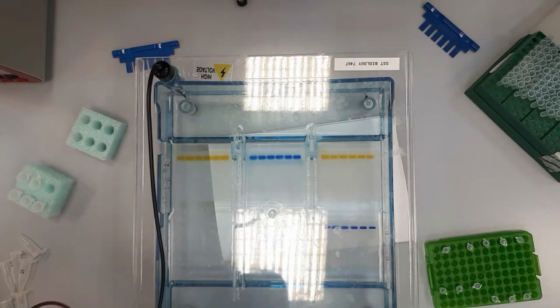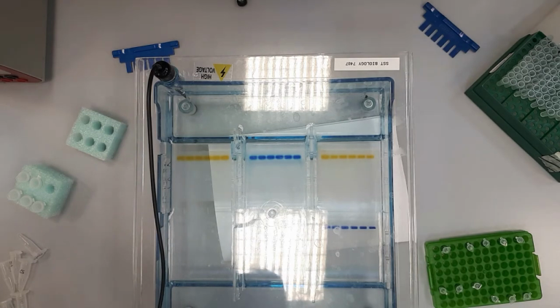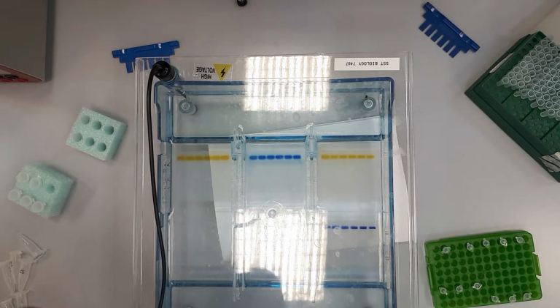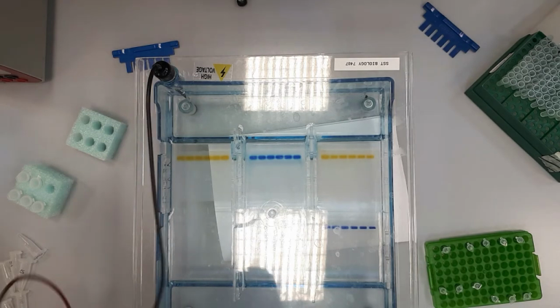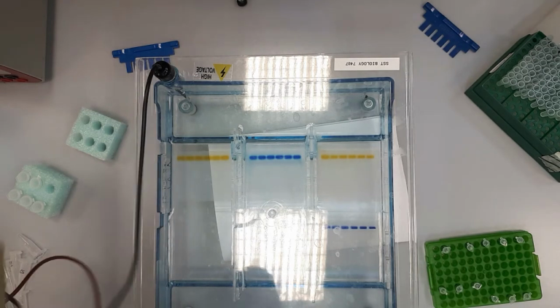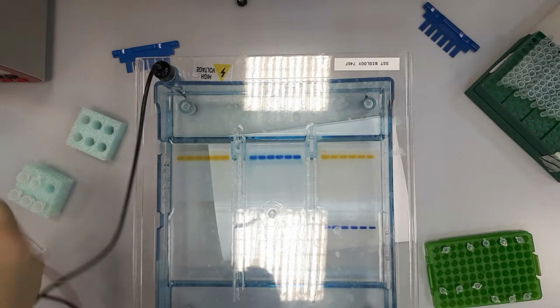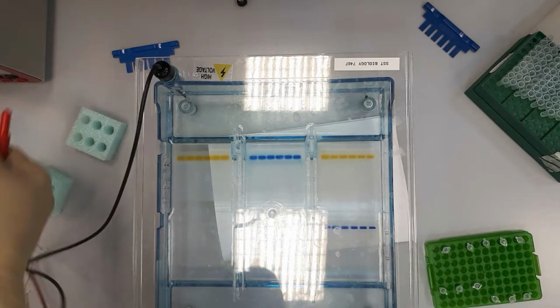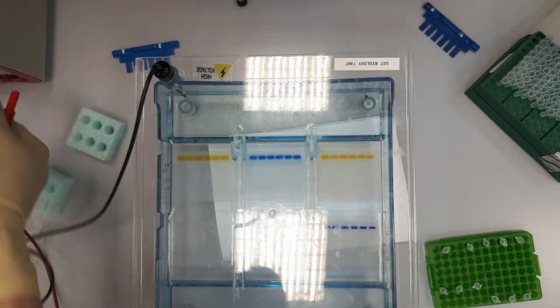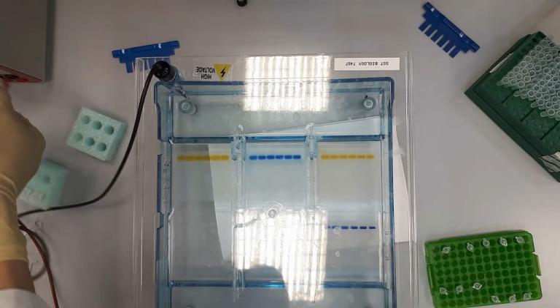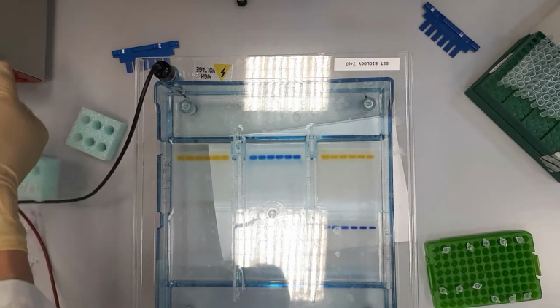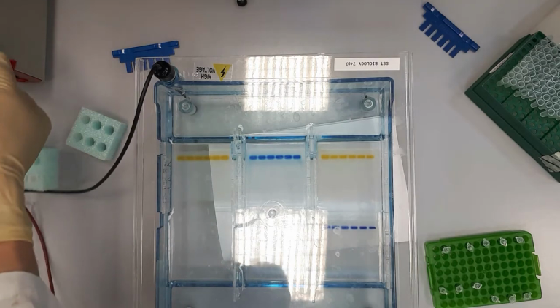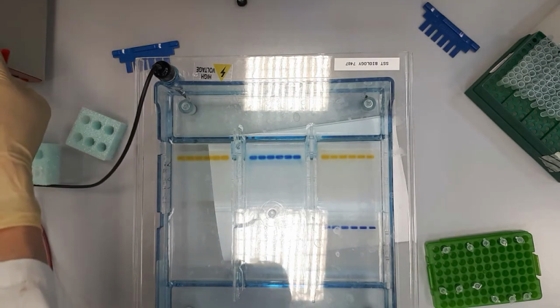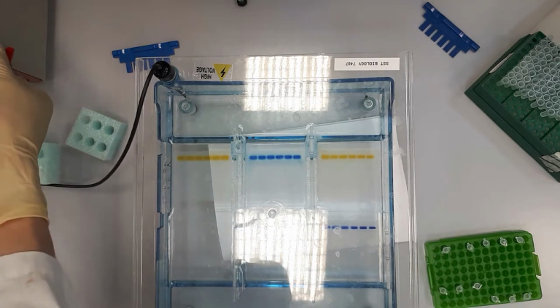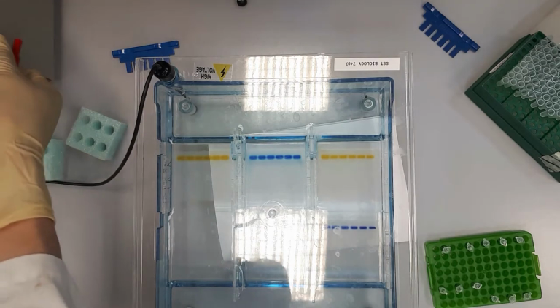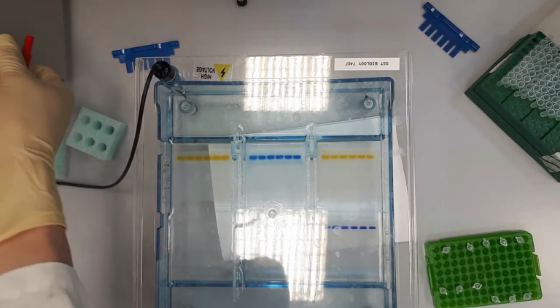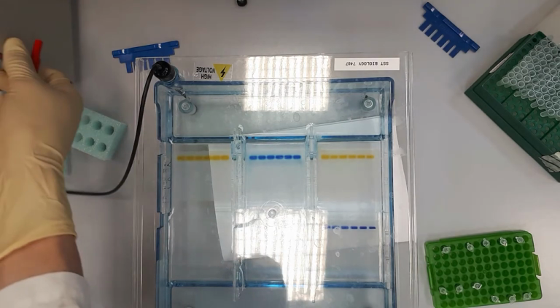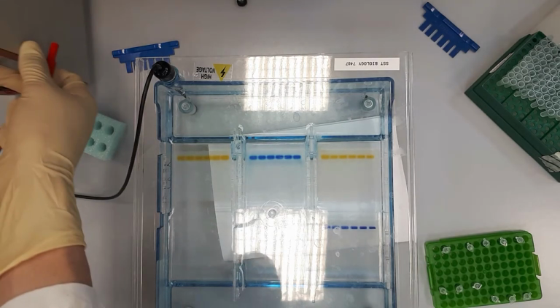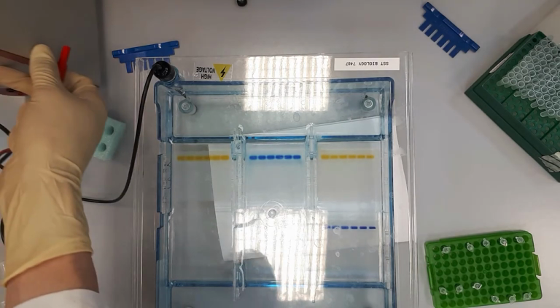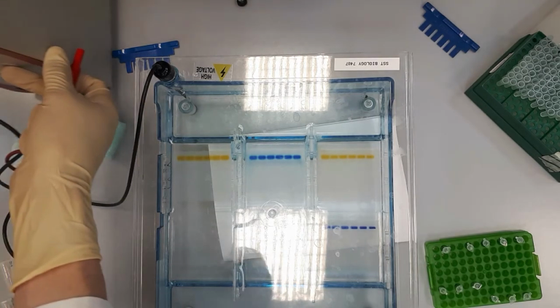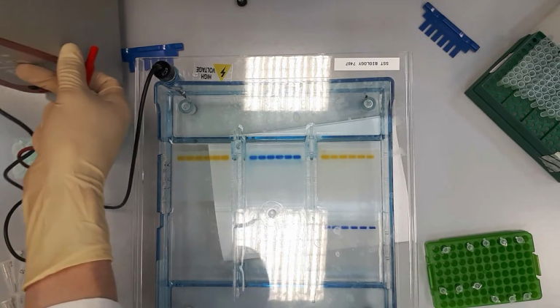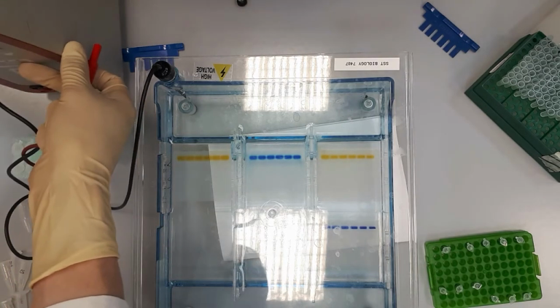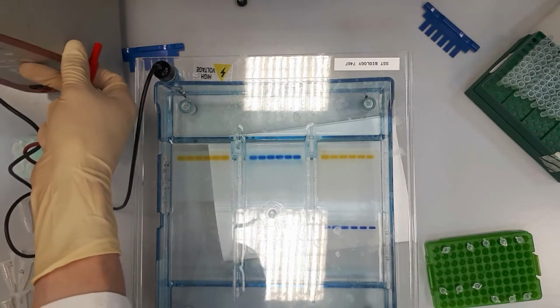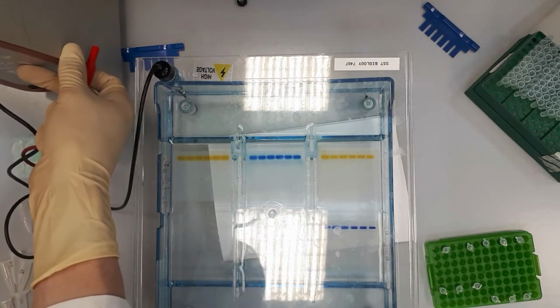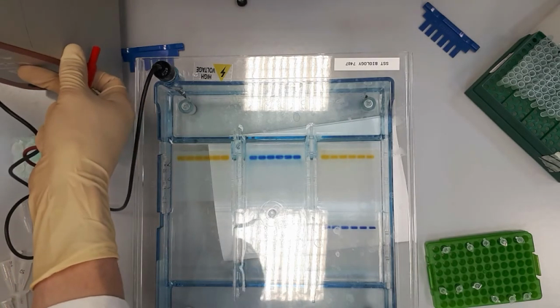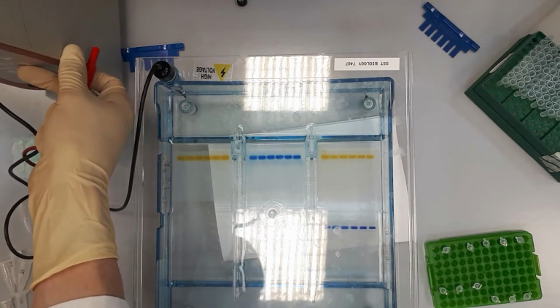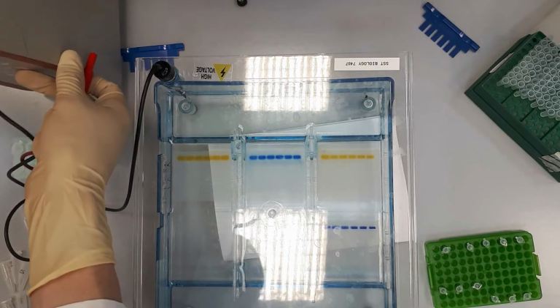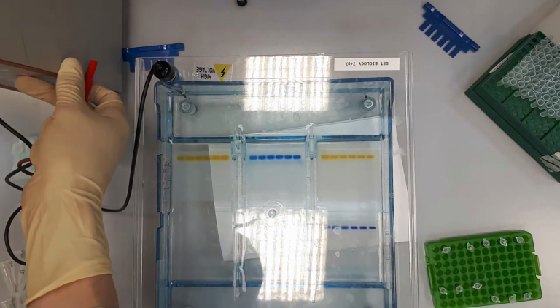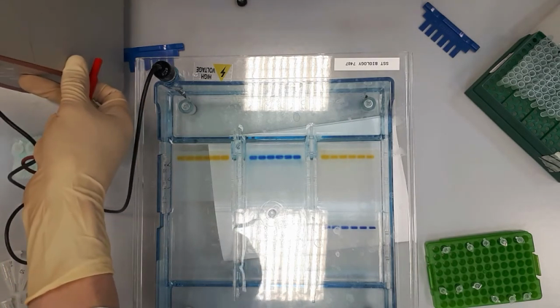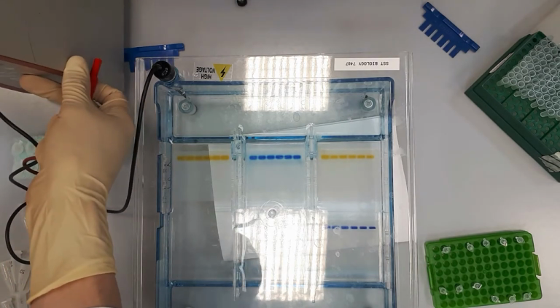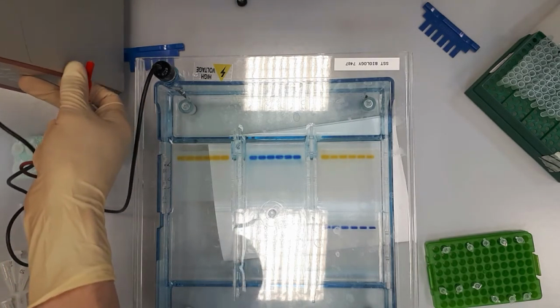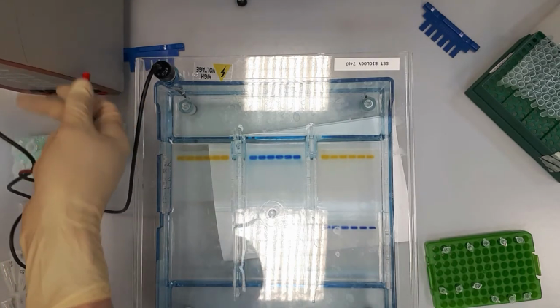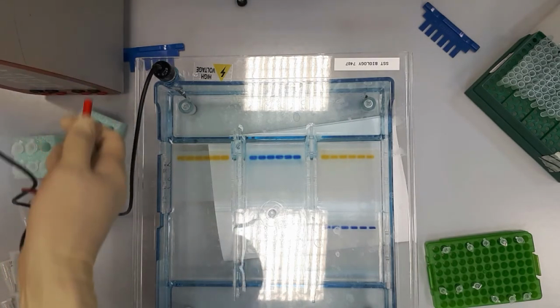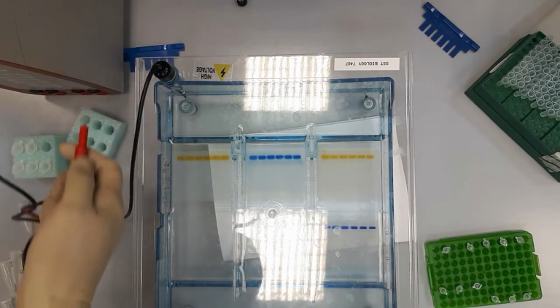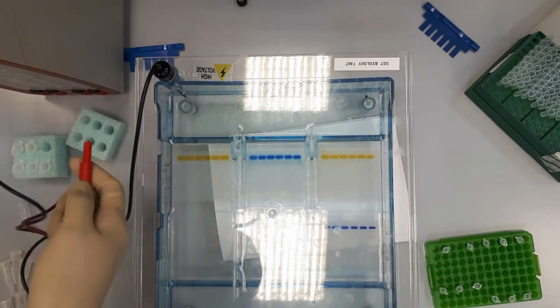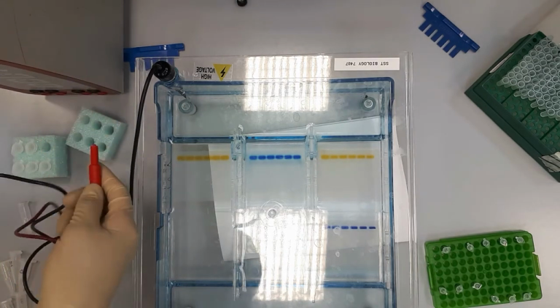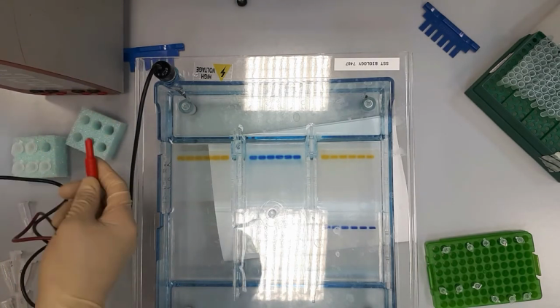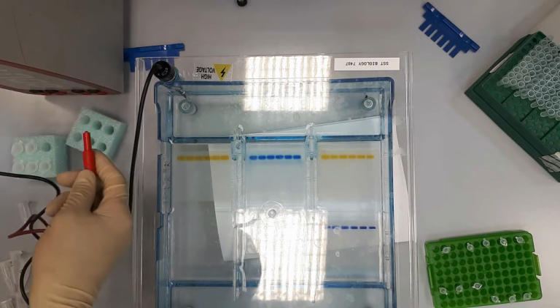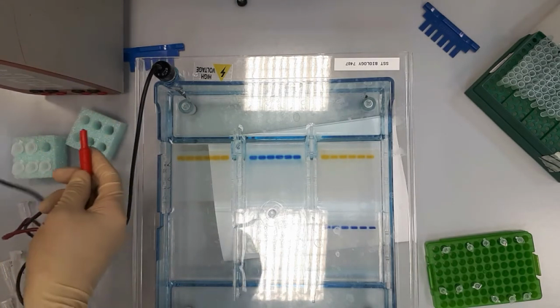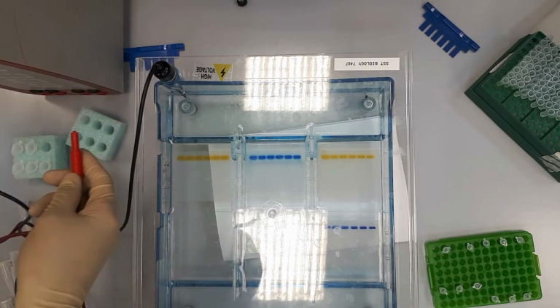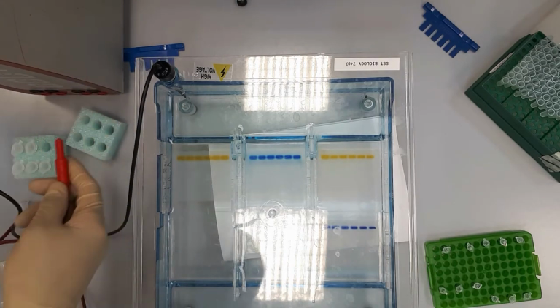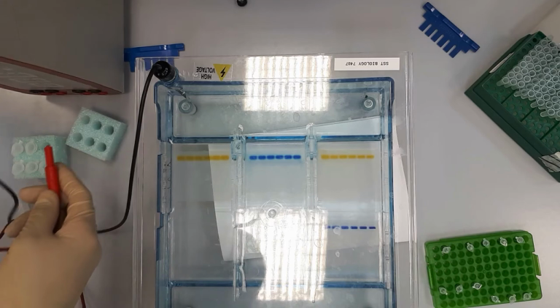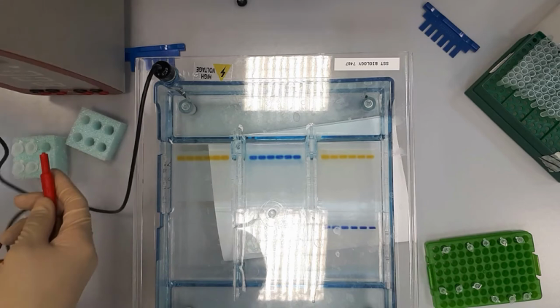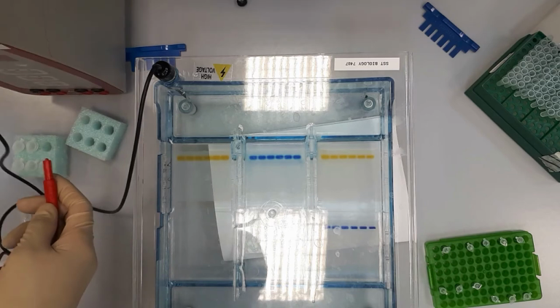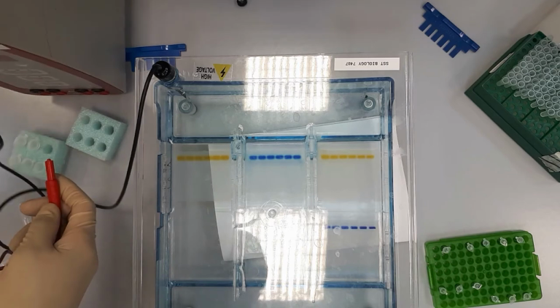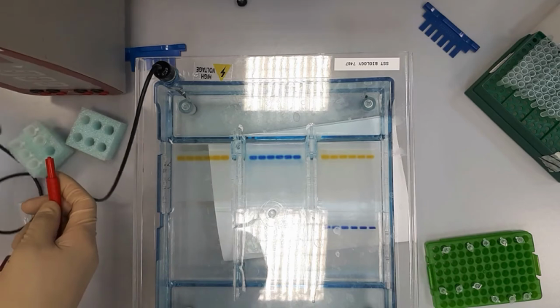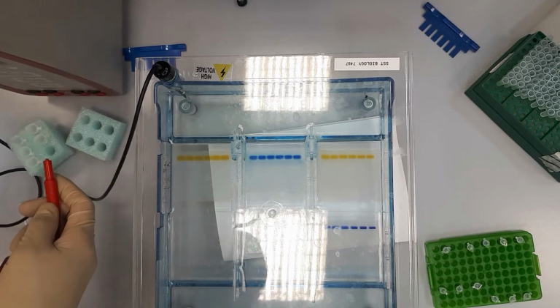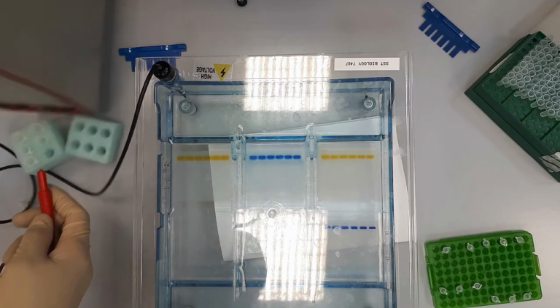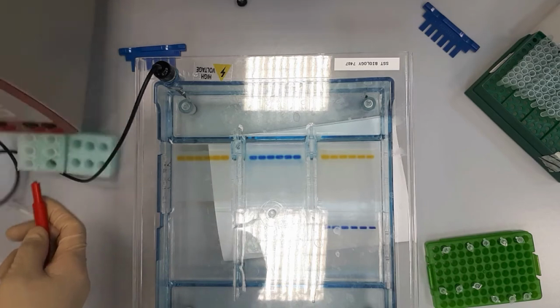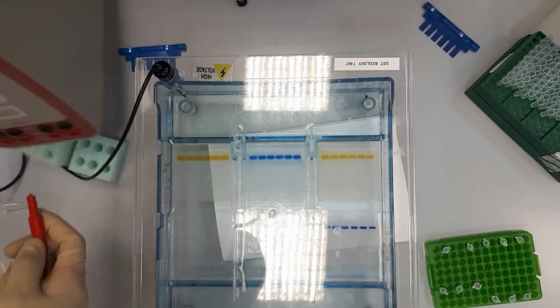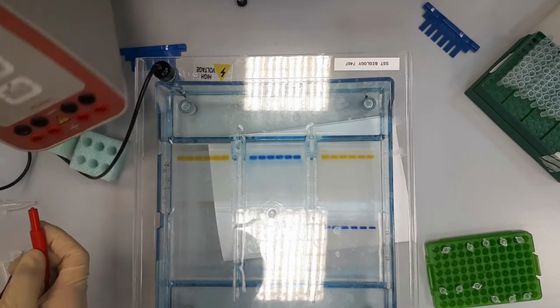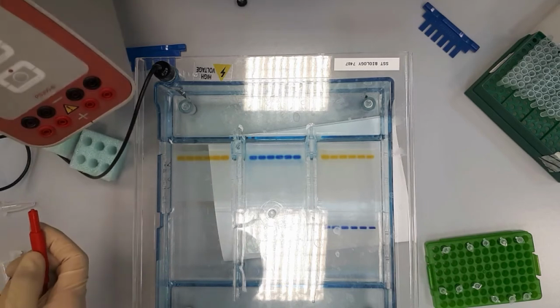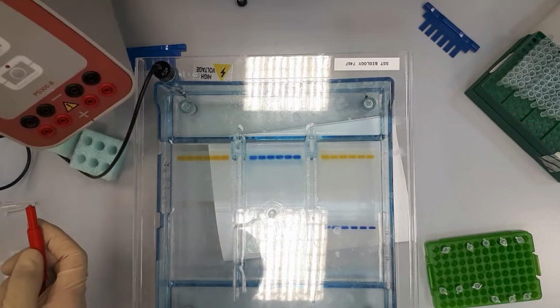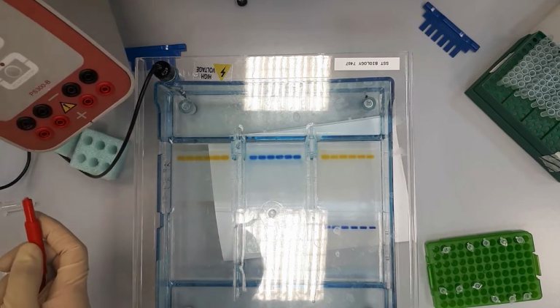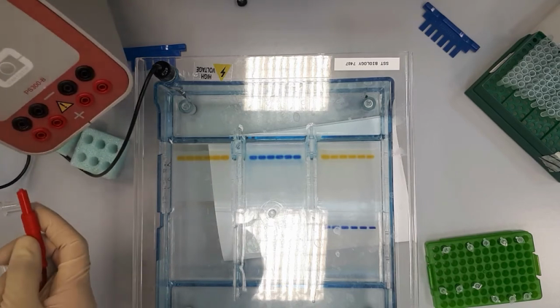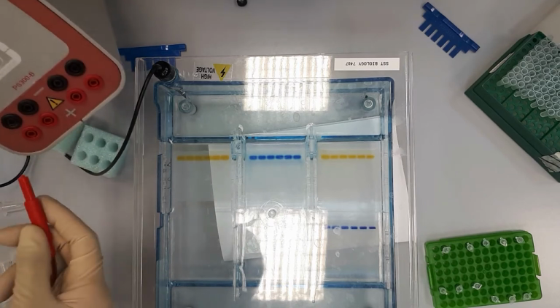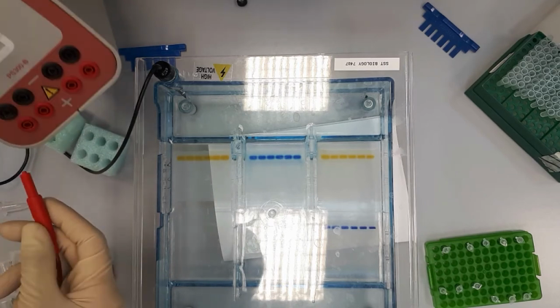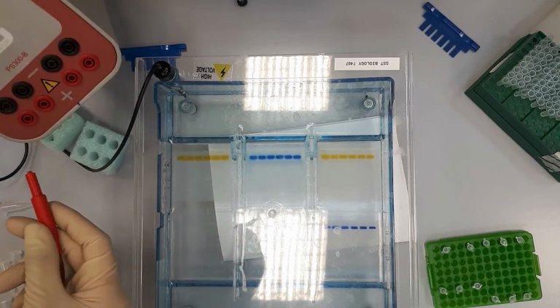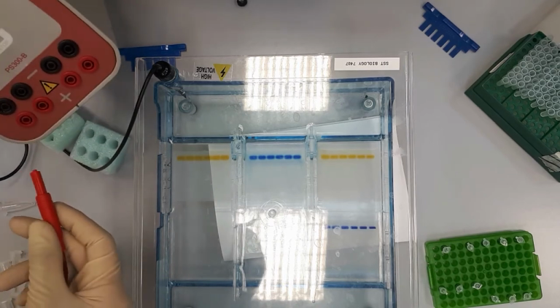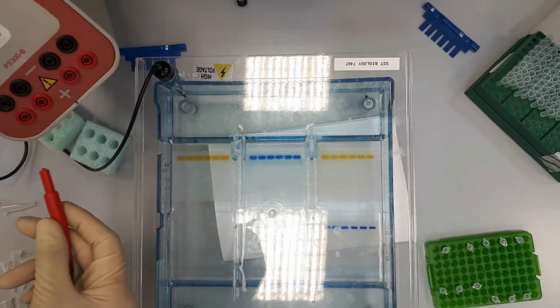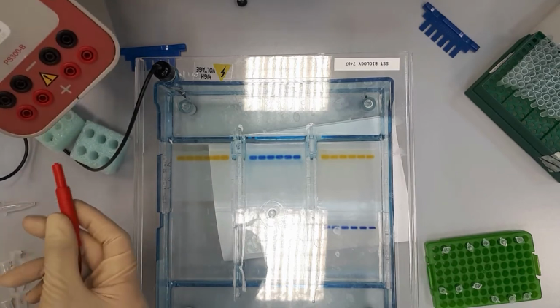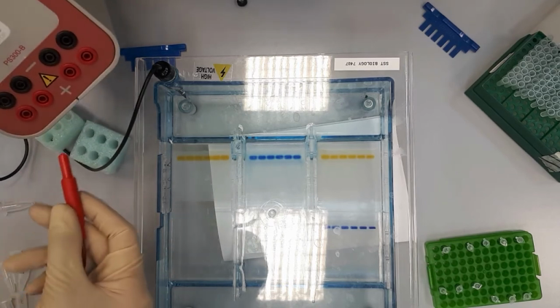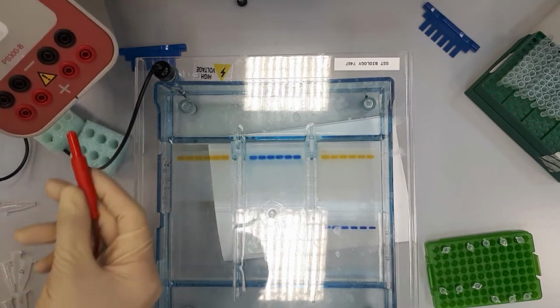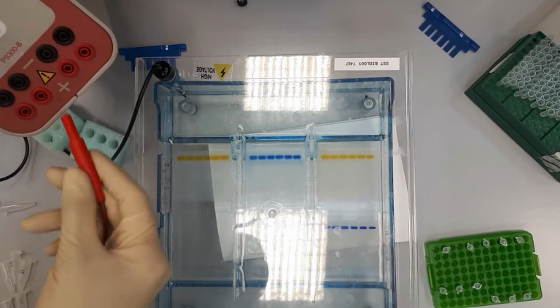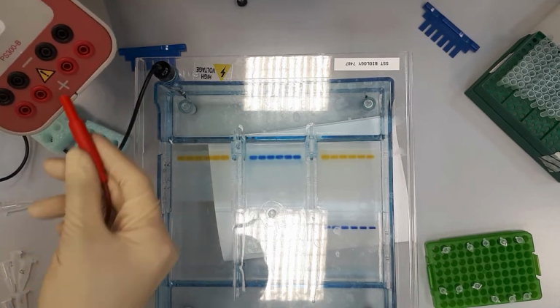Now we want to connect them to the power supply. Of course, red goes to red and black goes to black.